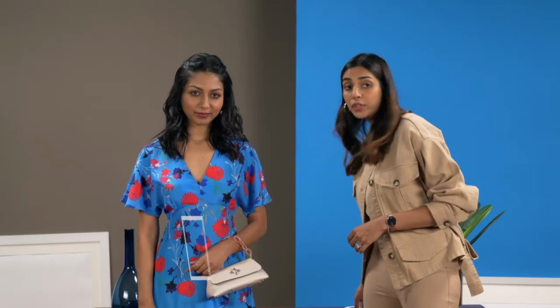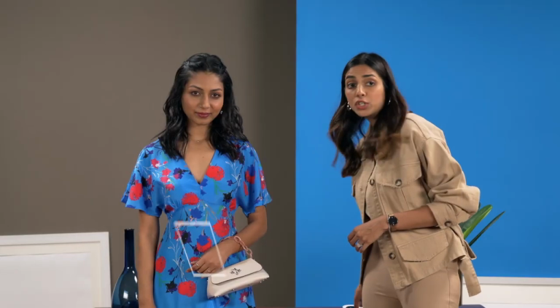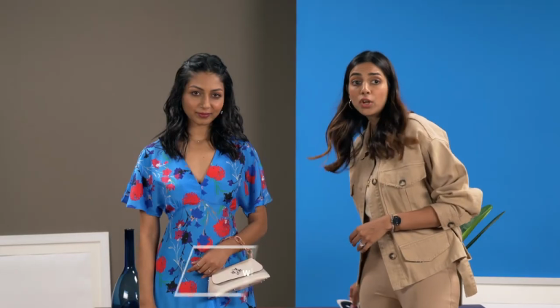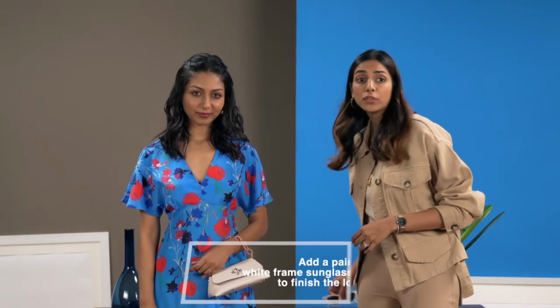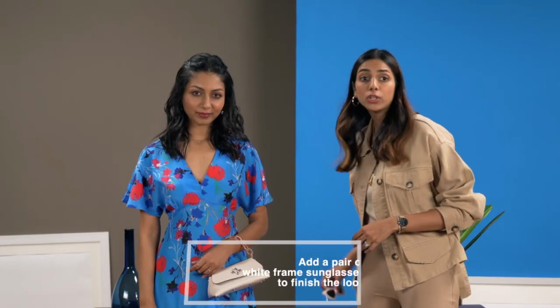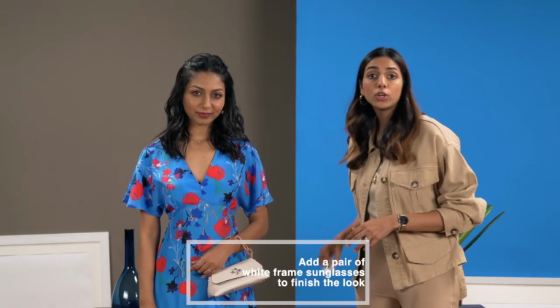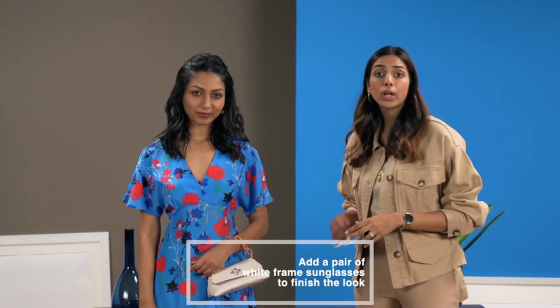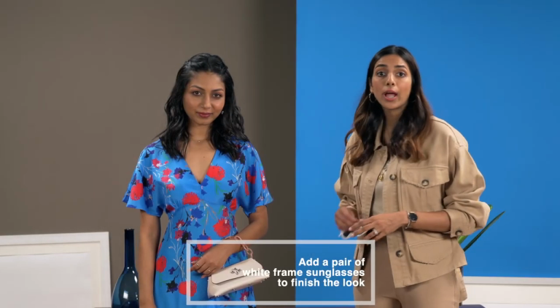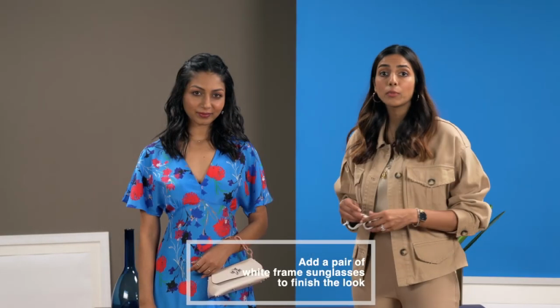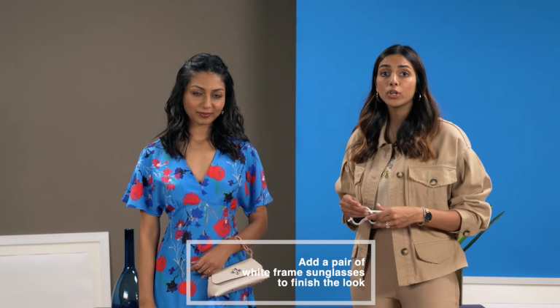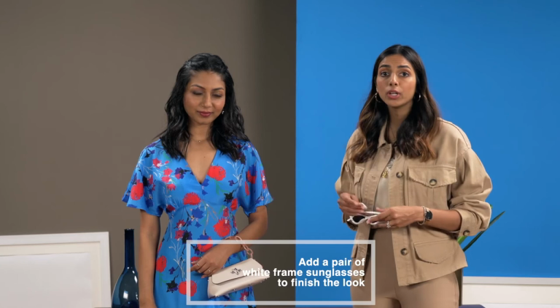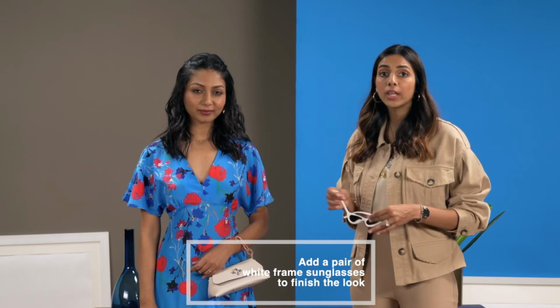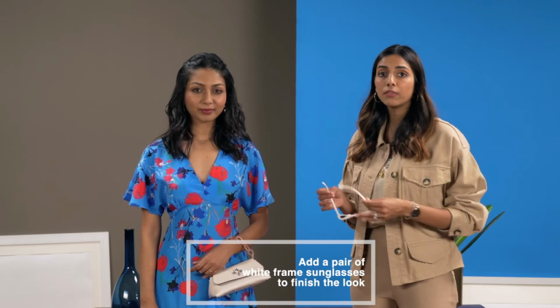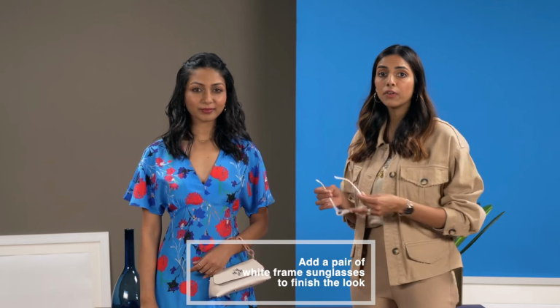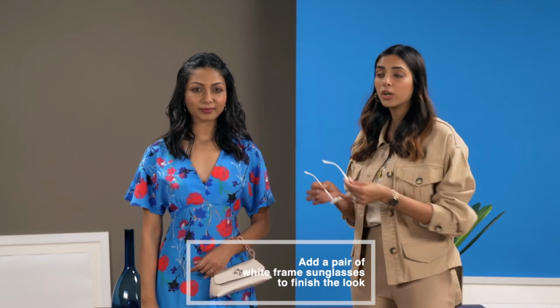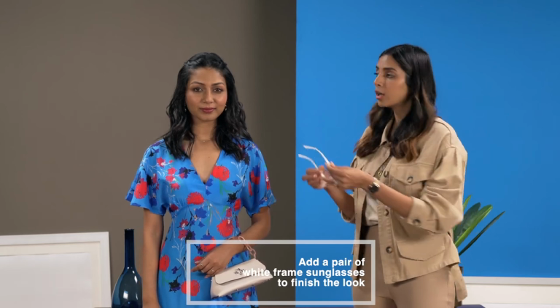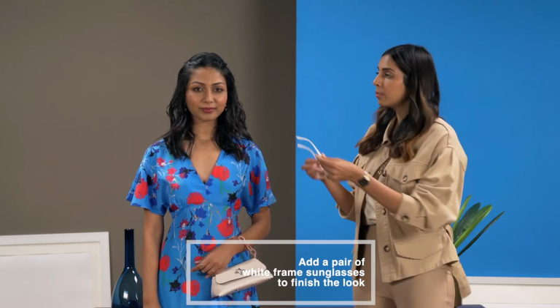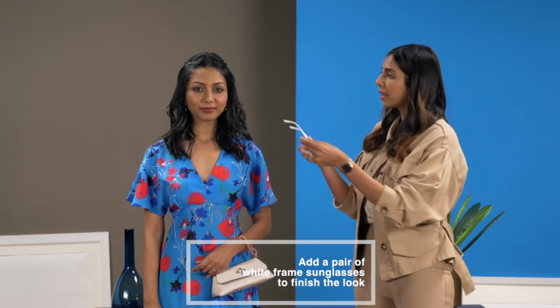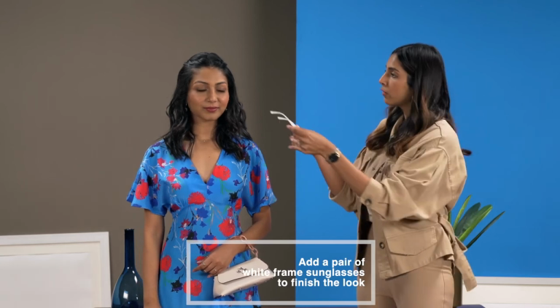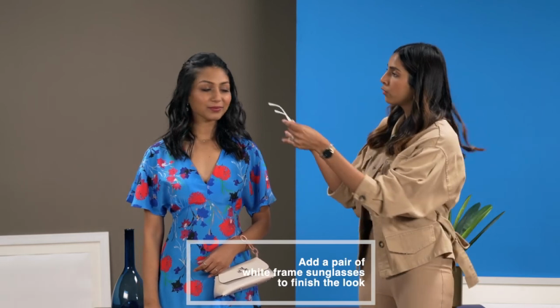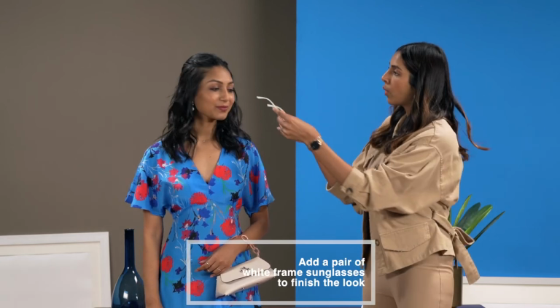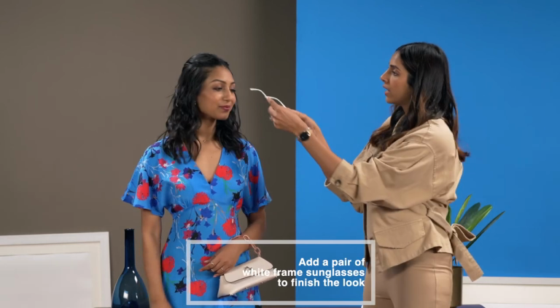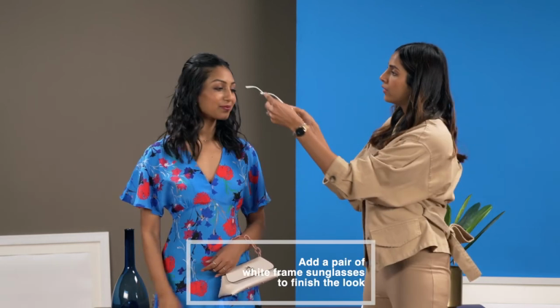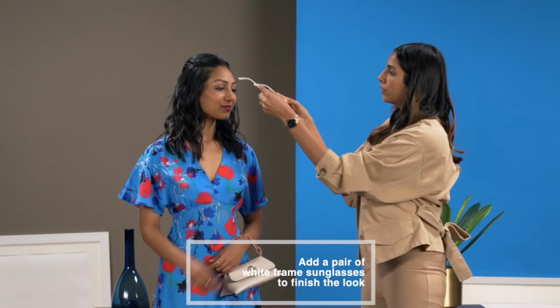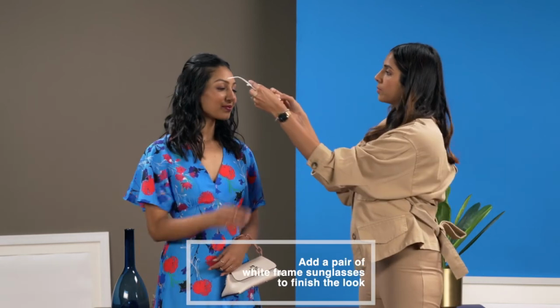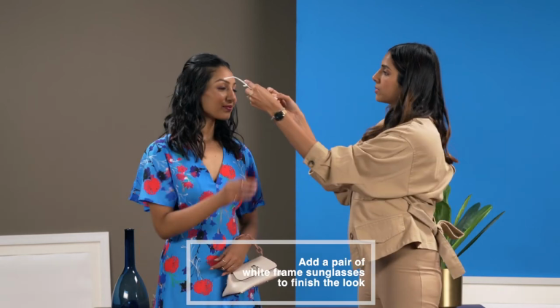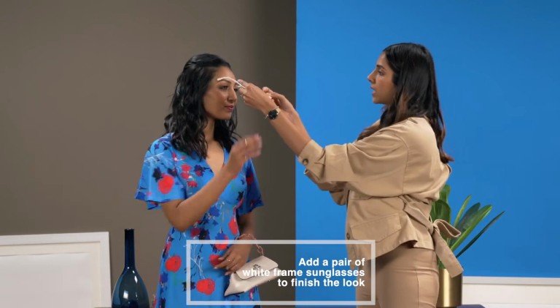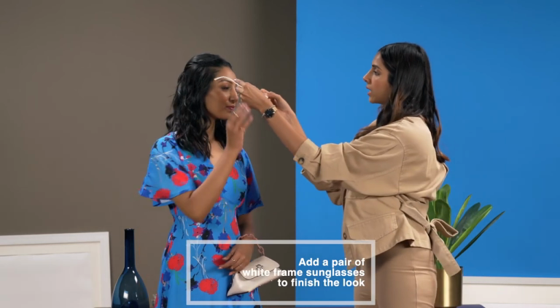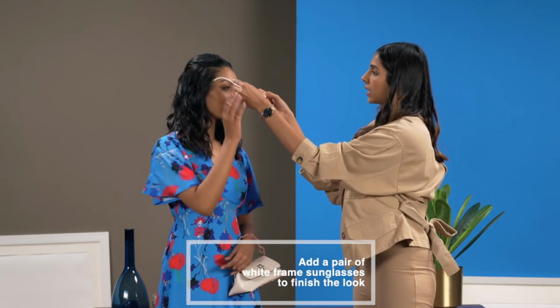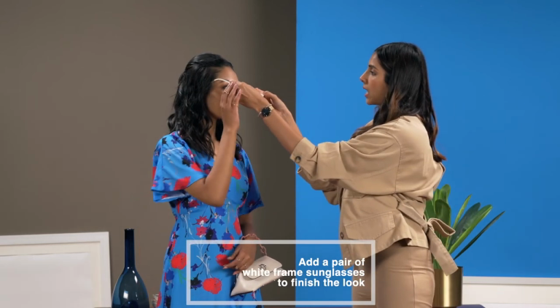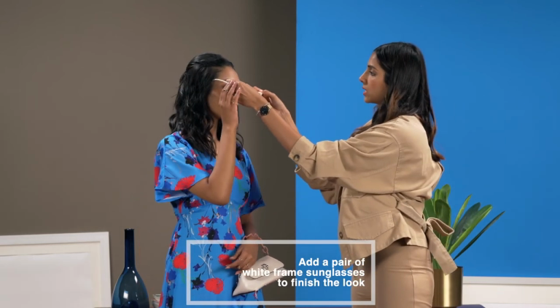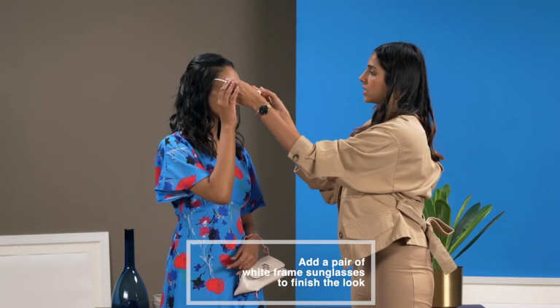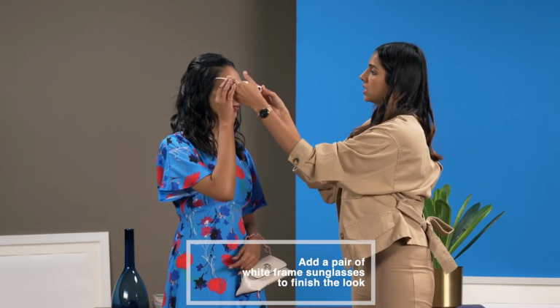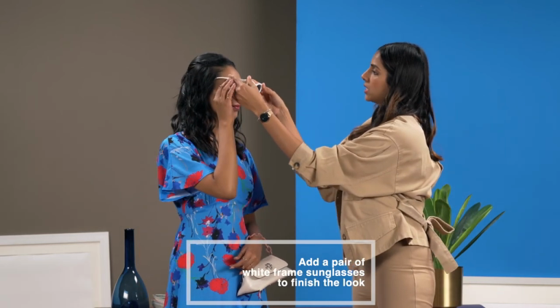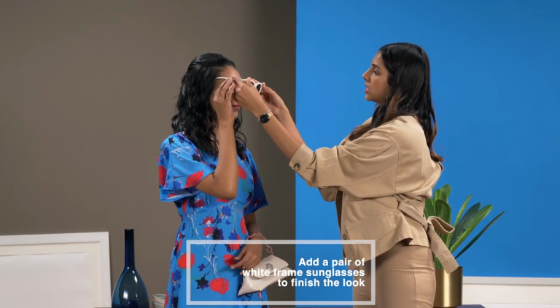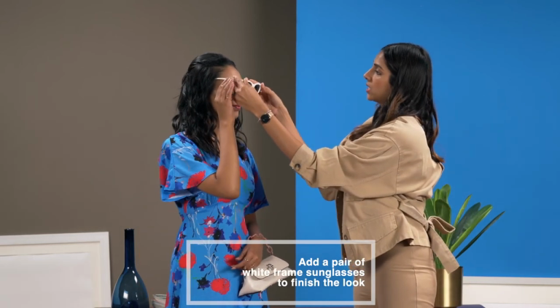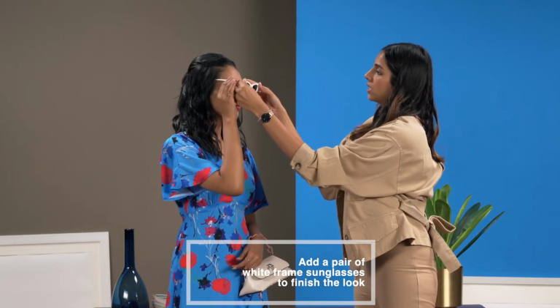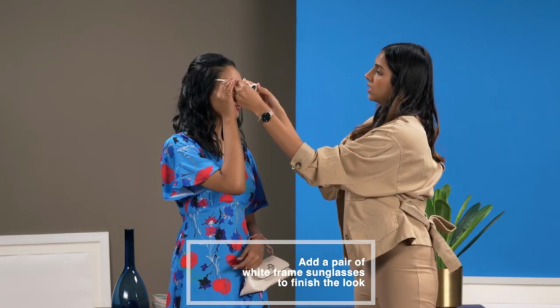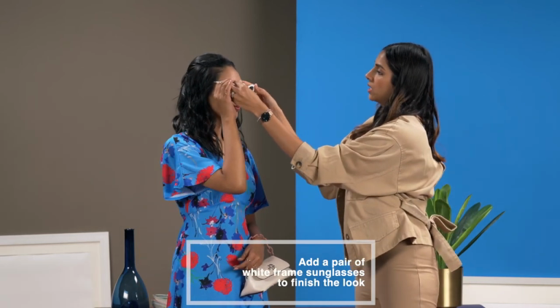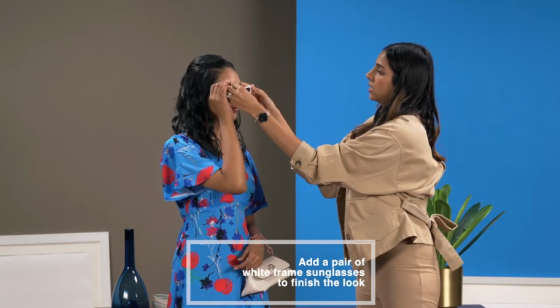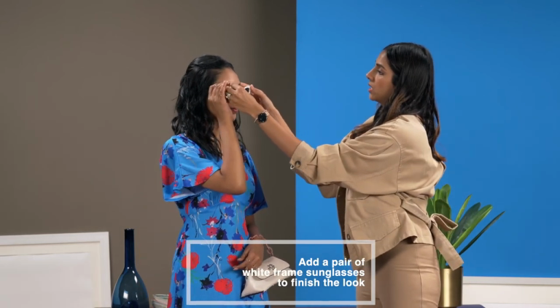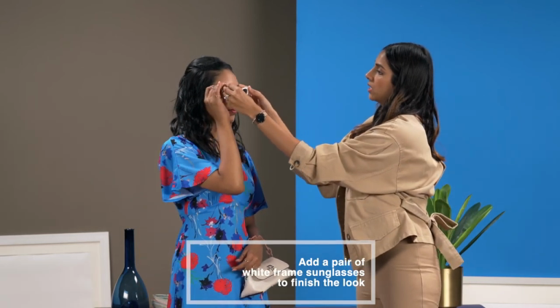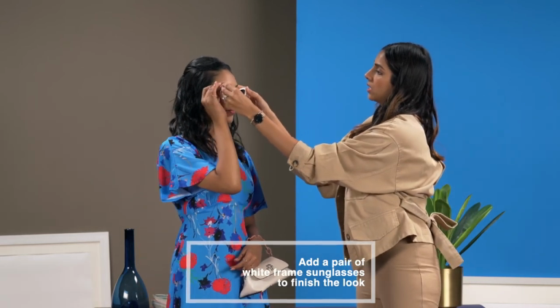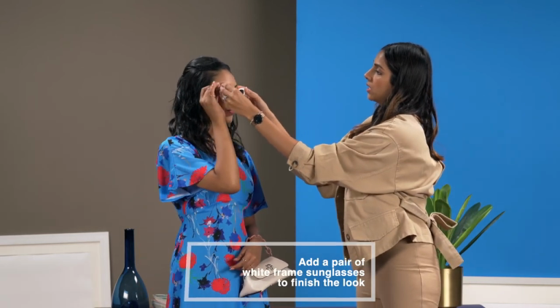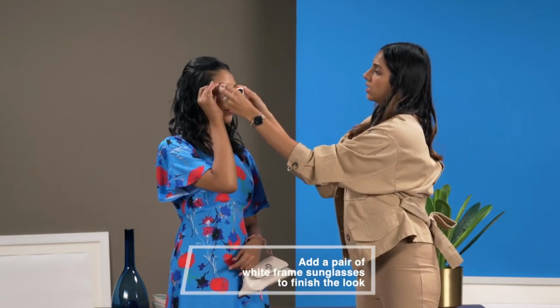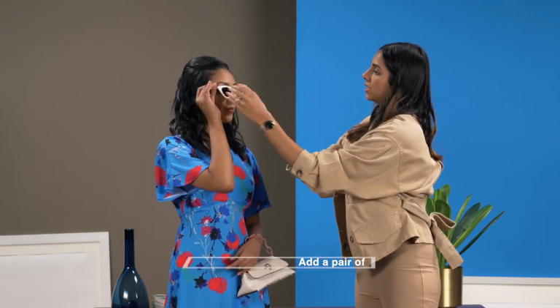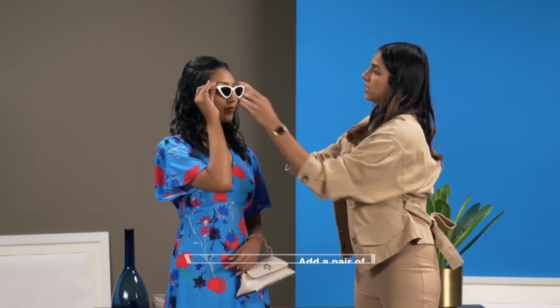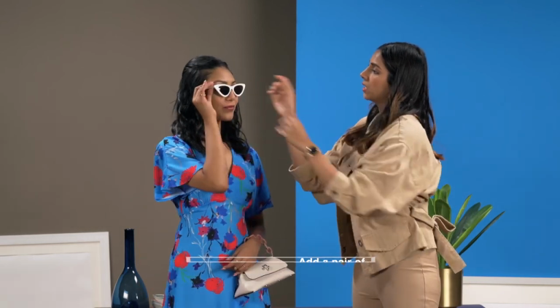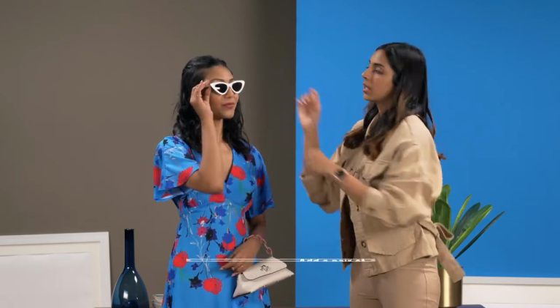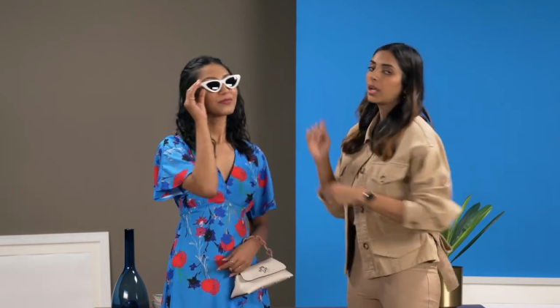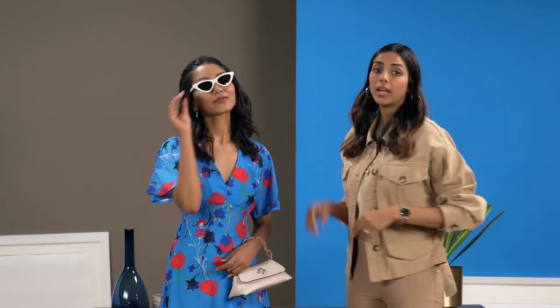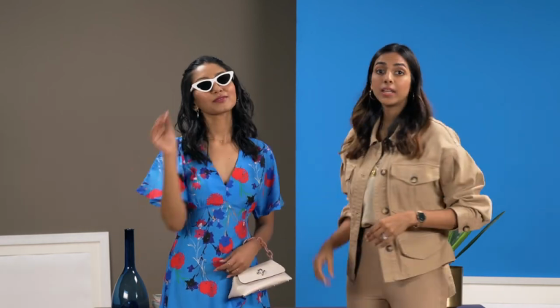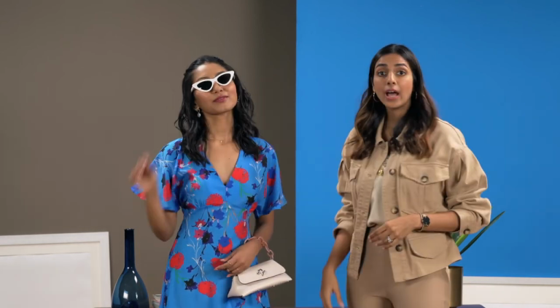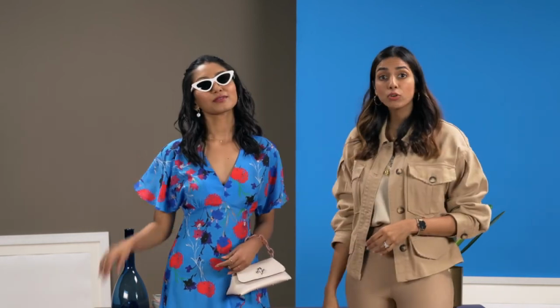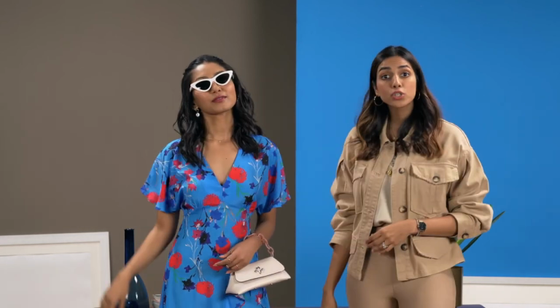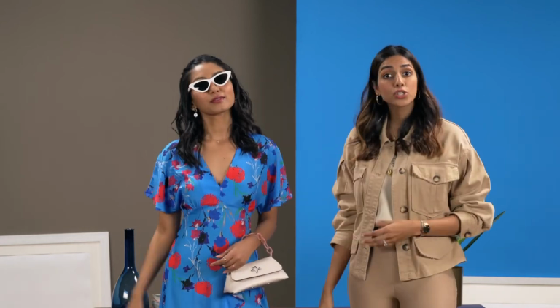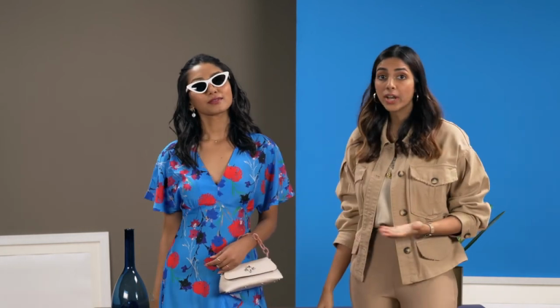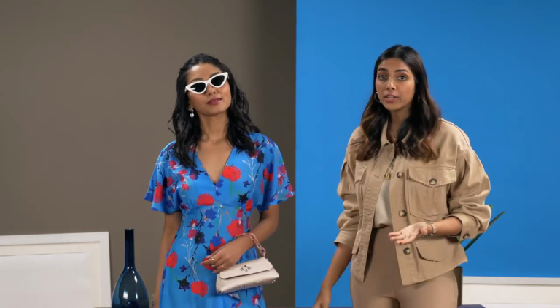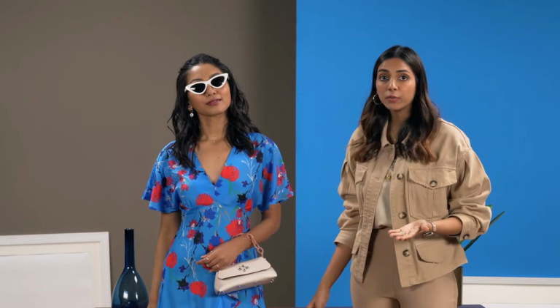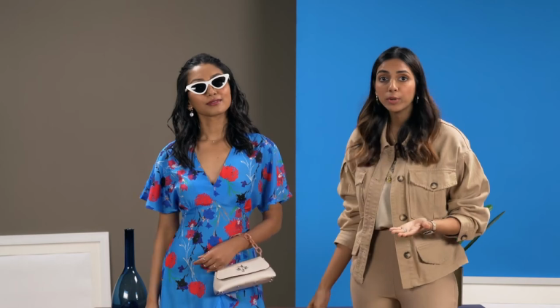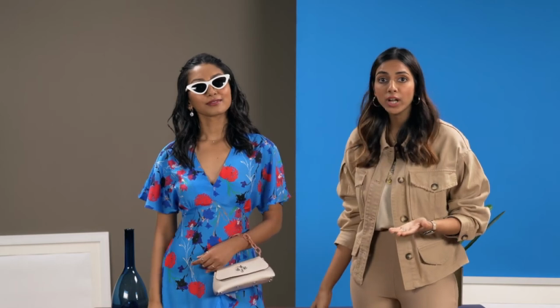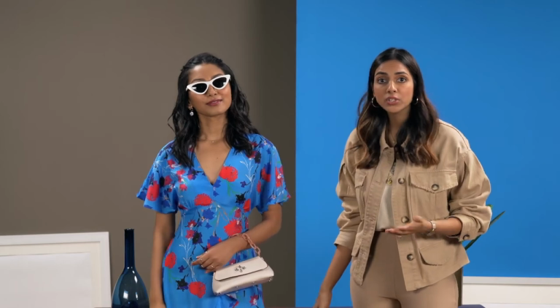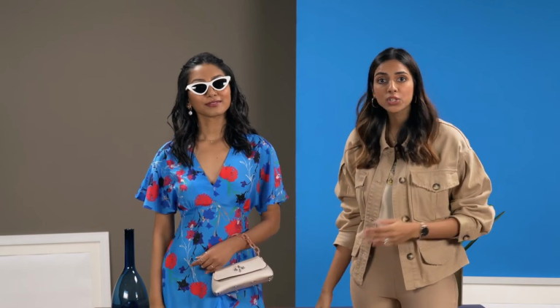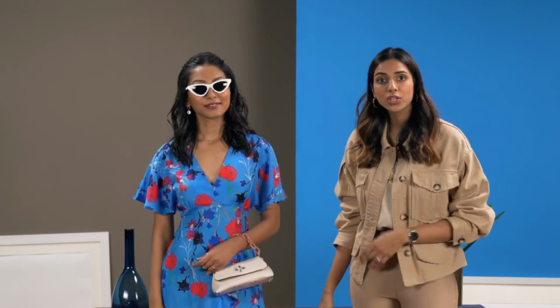And to finish off the look I'm going to give her a pair of white frame sunglasses. And now she's ready for brunch.